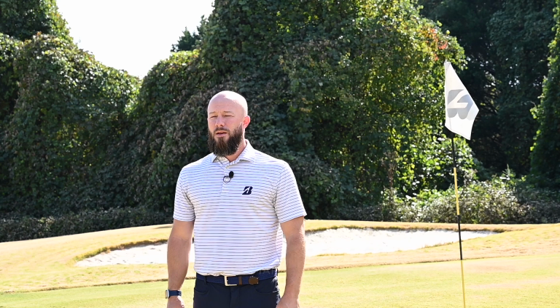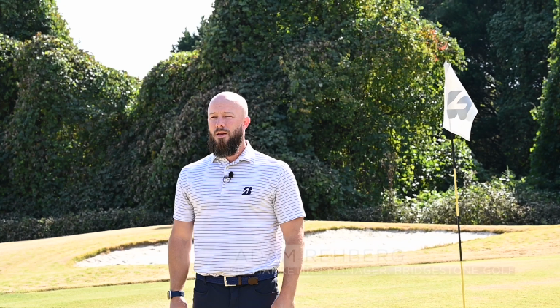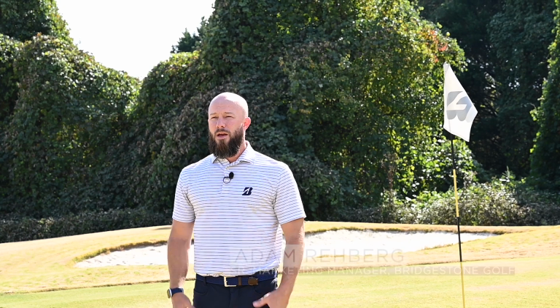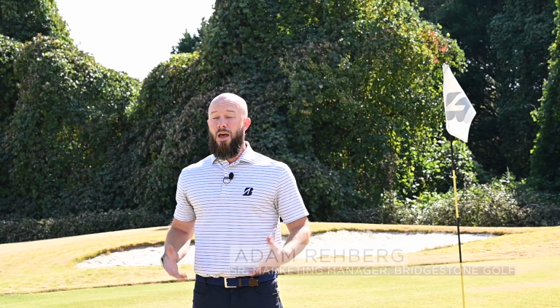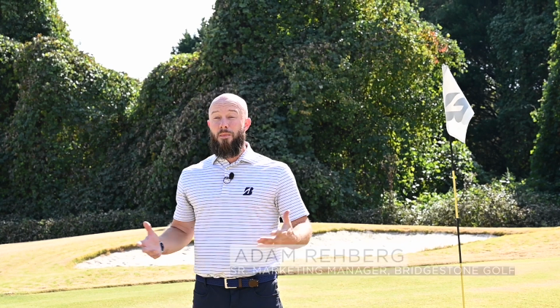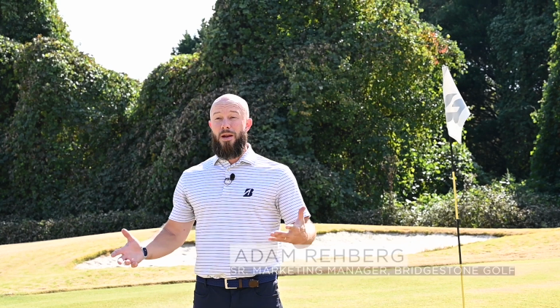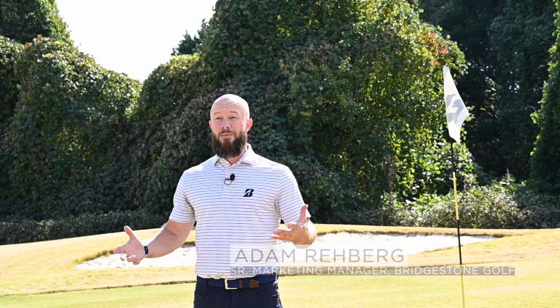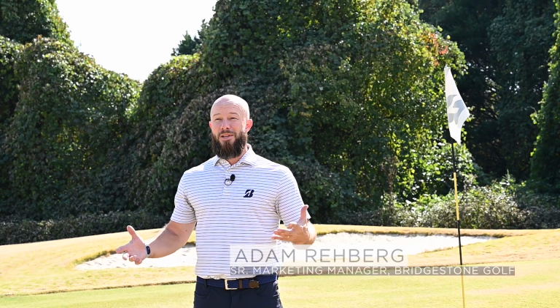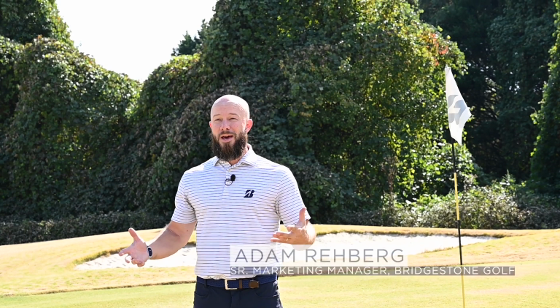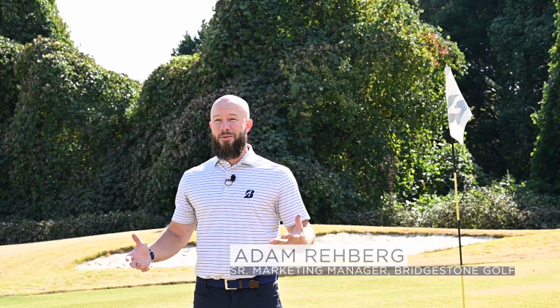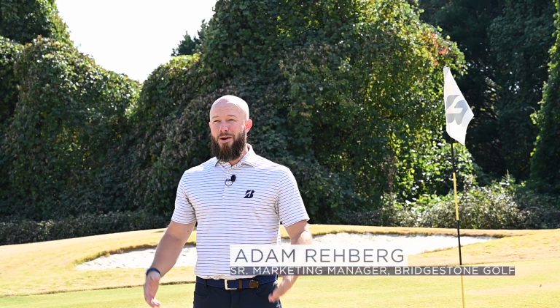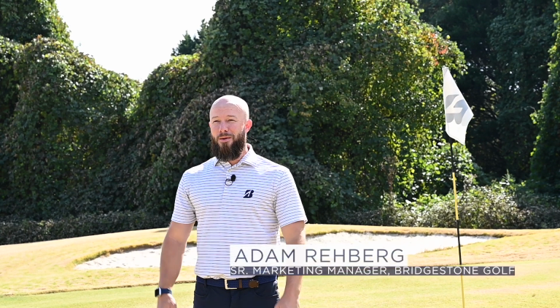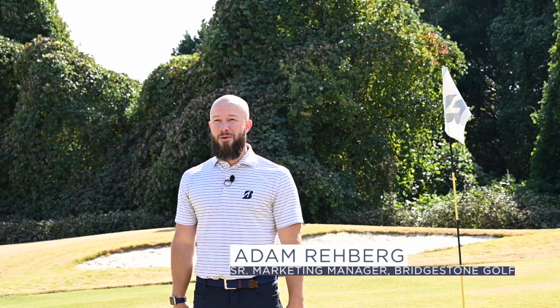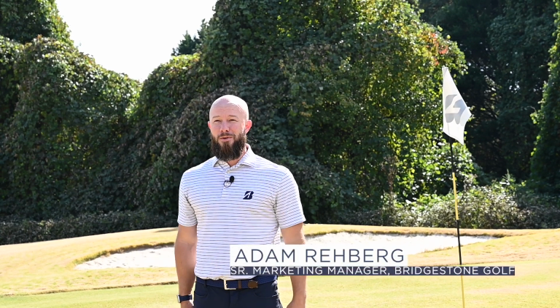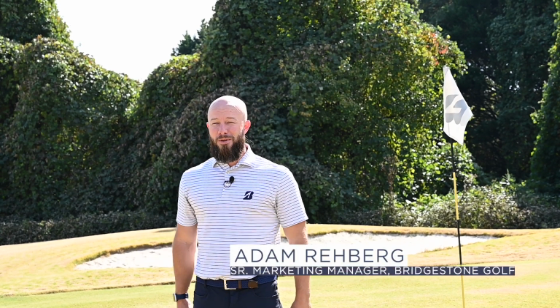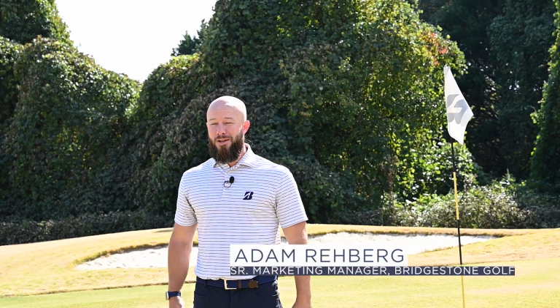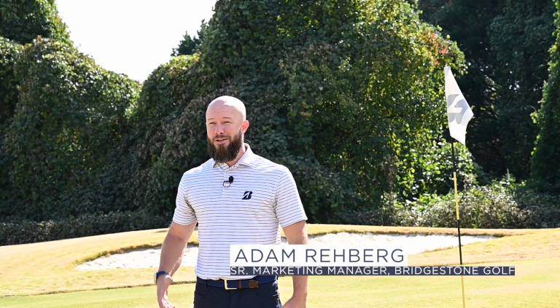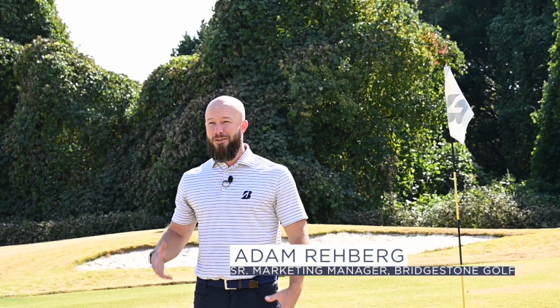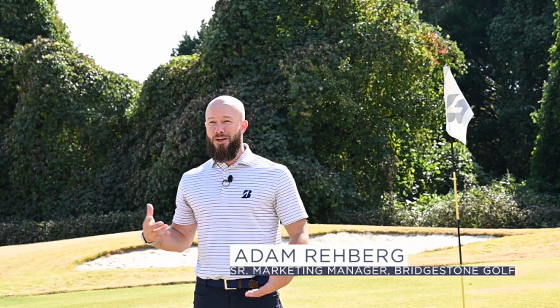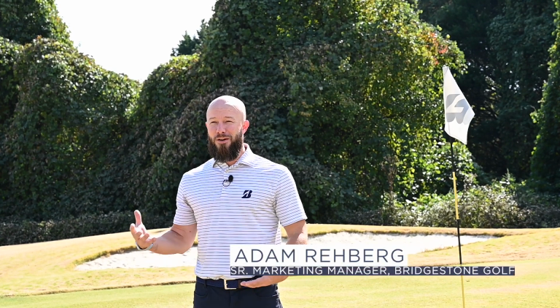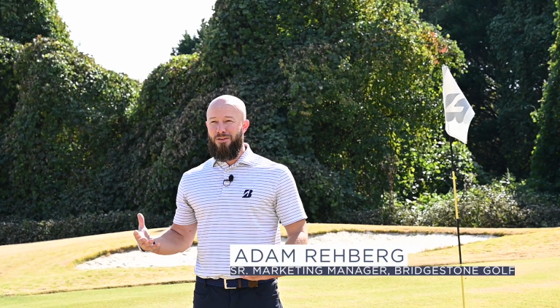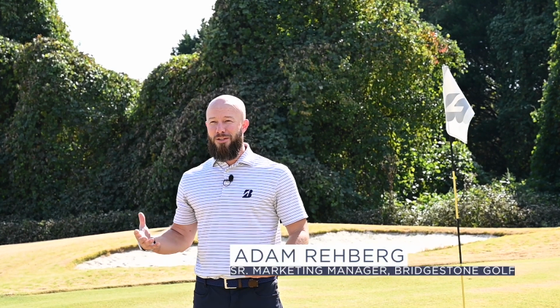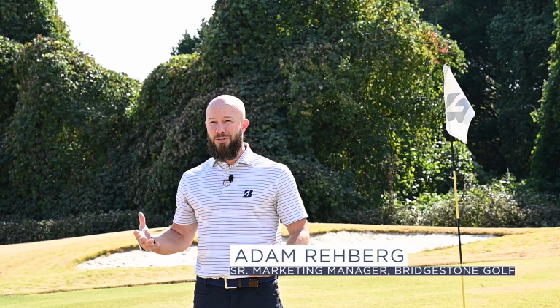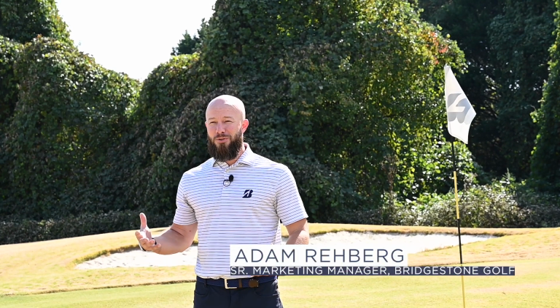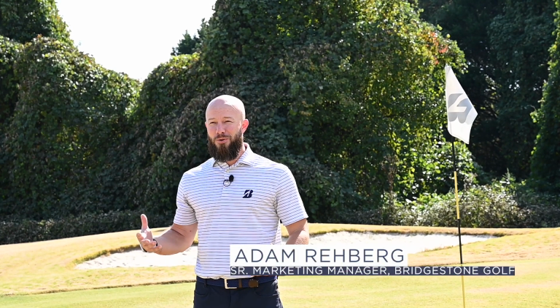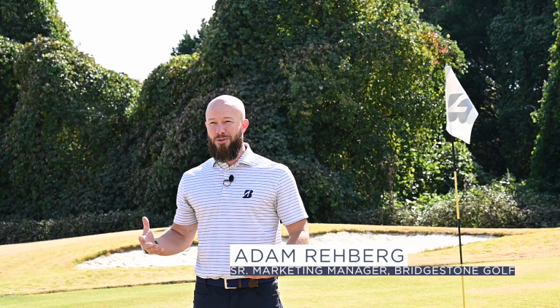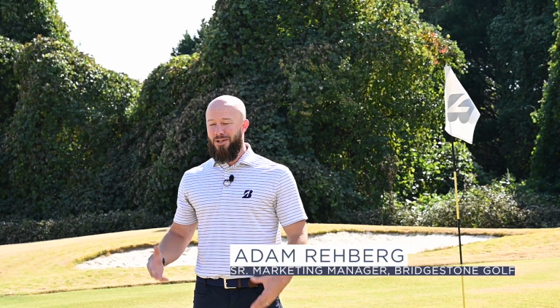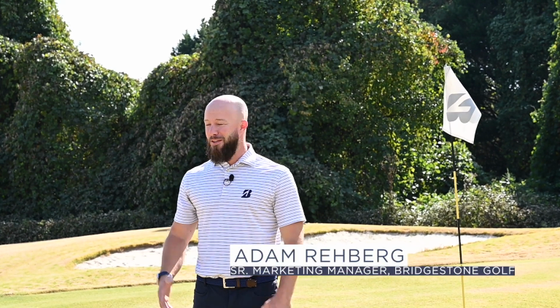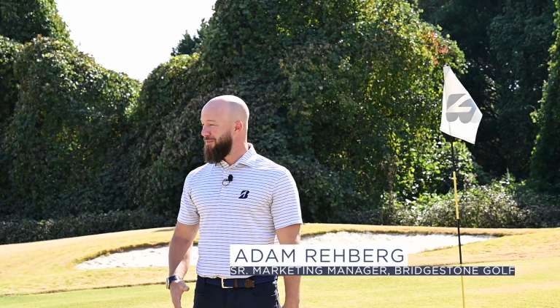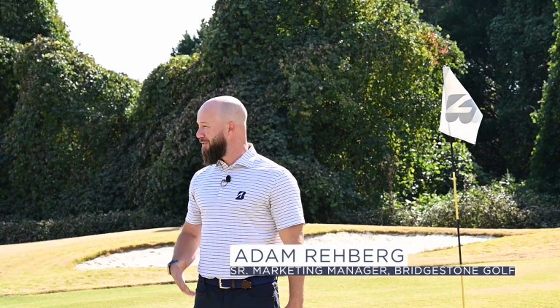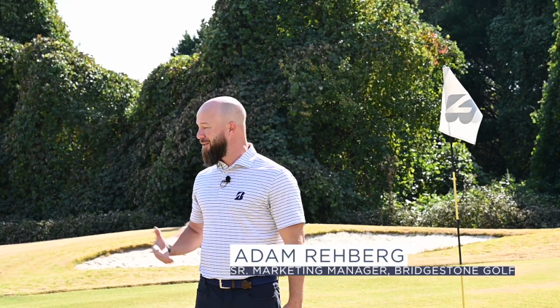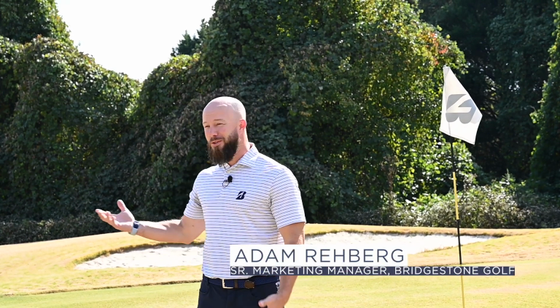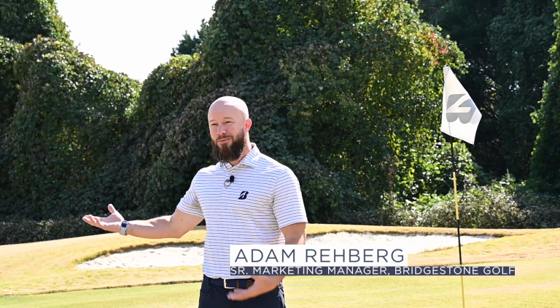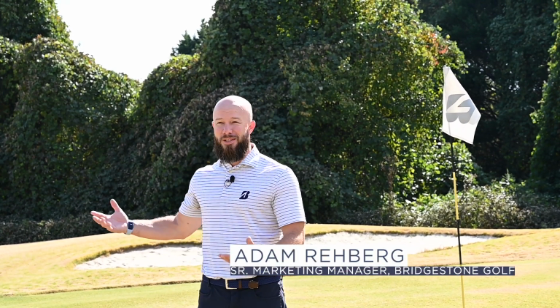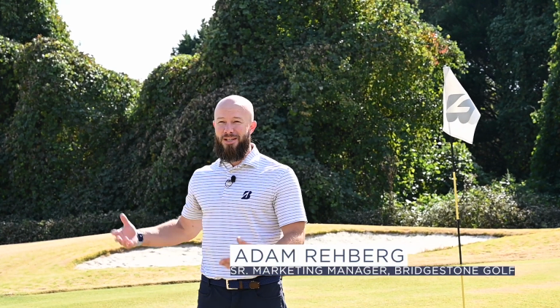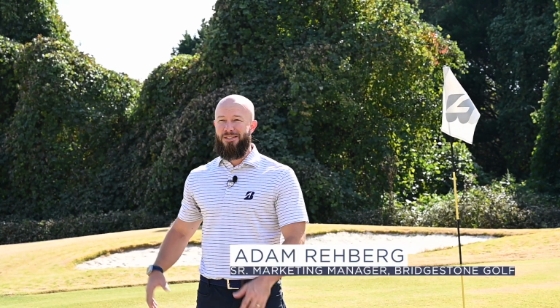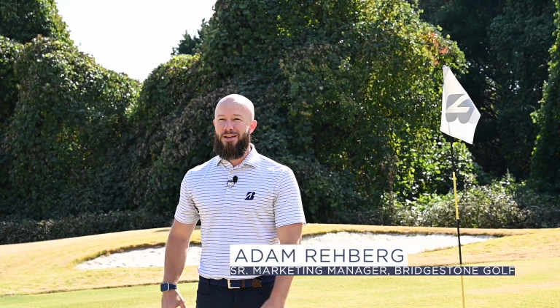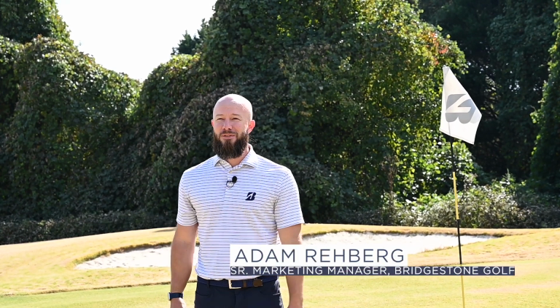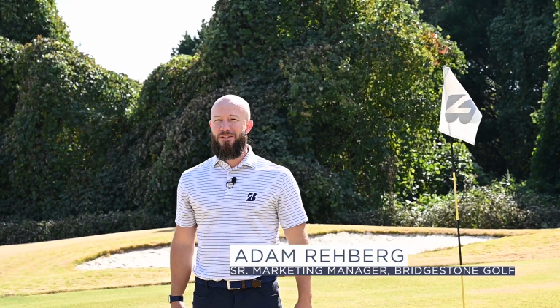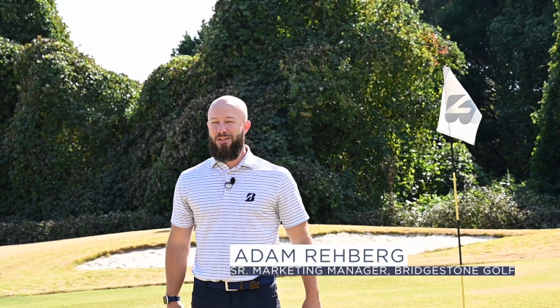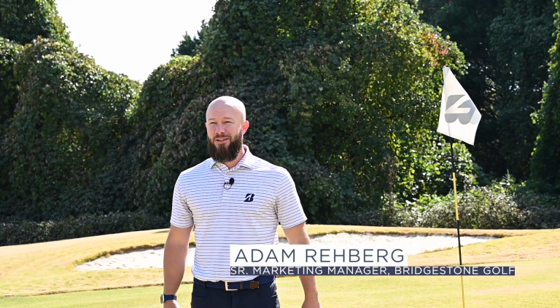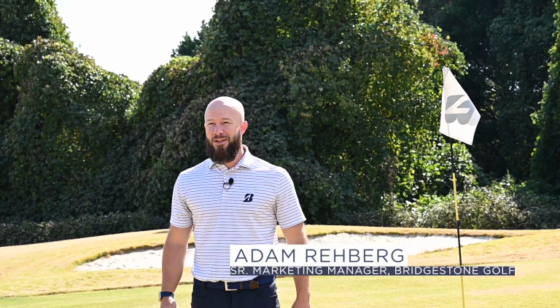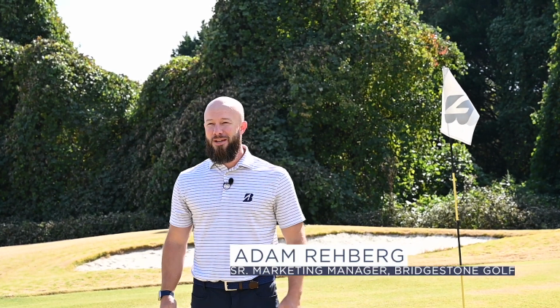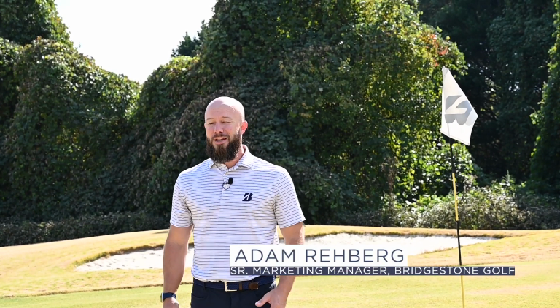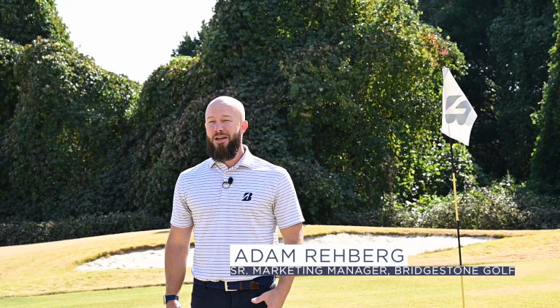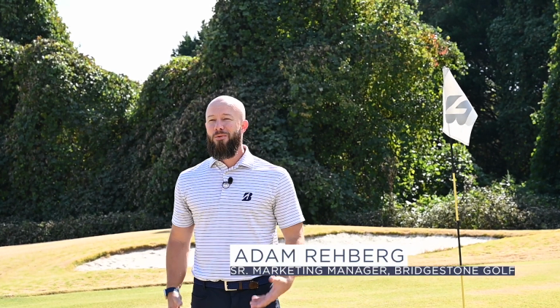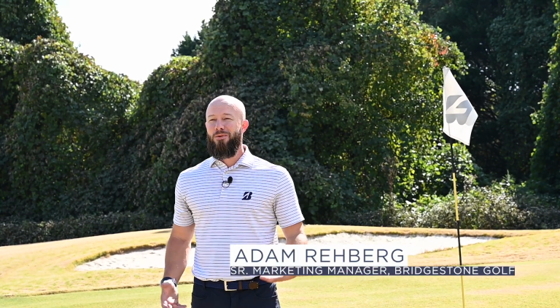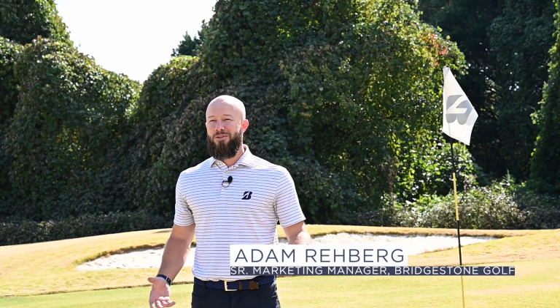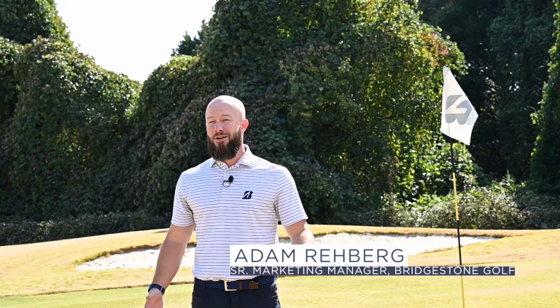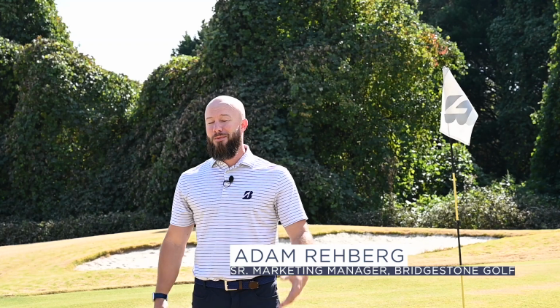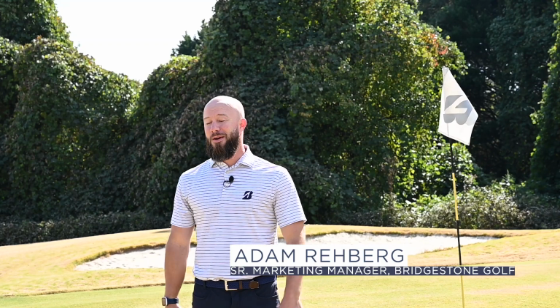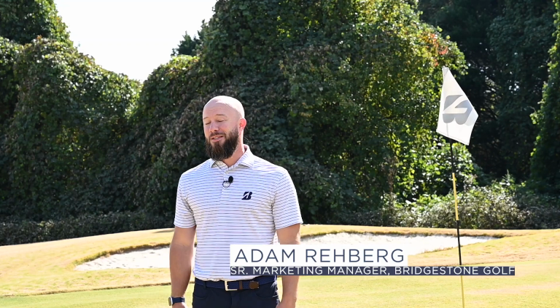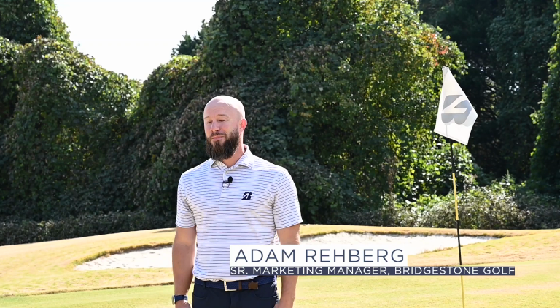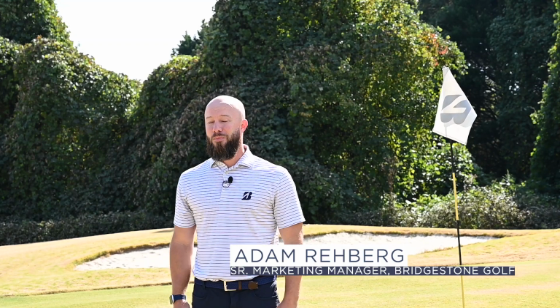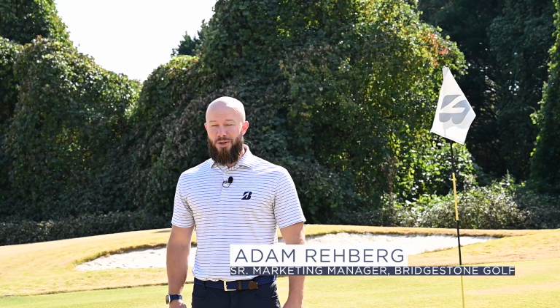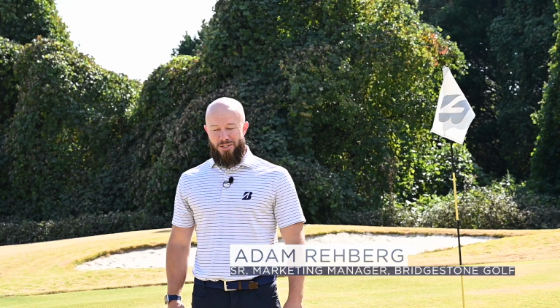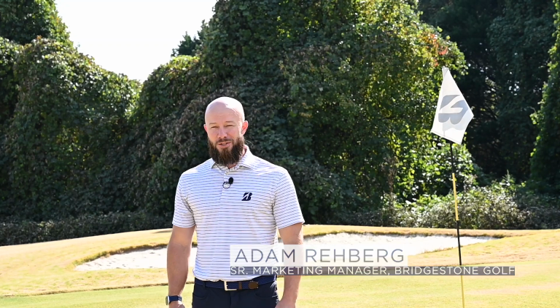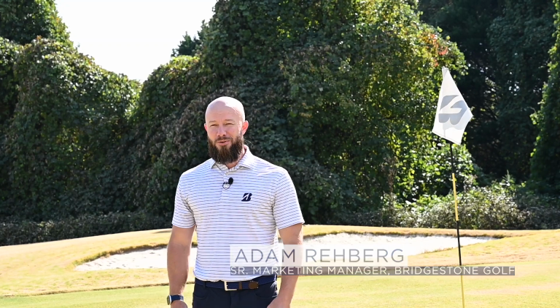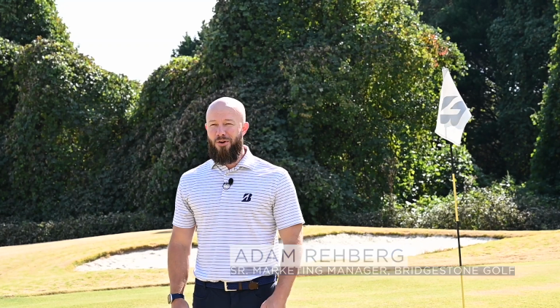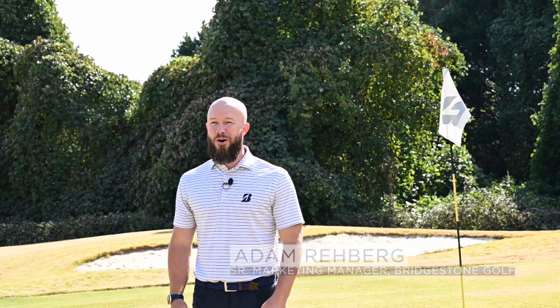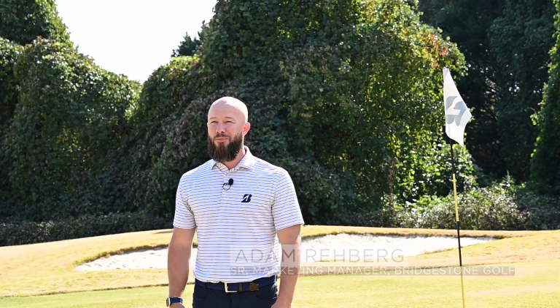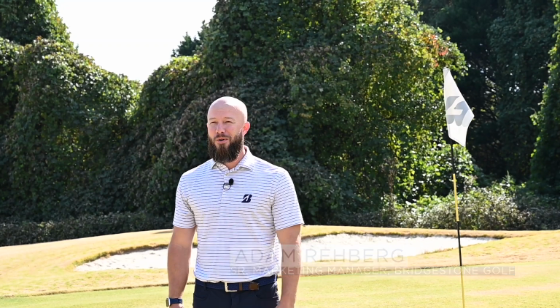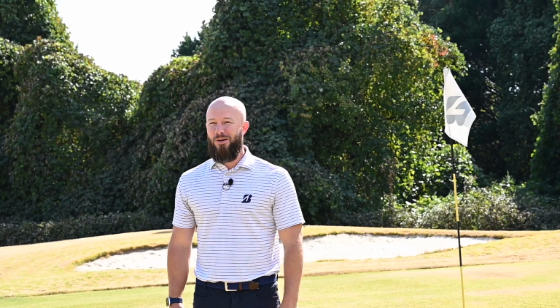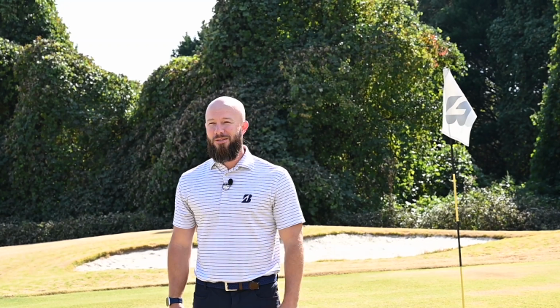Hey, my name is Adam Rayberg and we're here in Covington, Georgia at the Bridgestone Test Light Facility and we're going to talk about some Bridgestone golf balls.